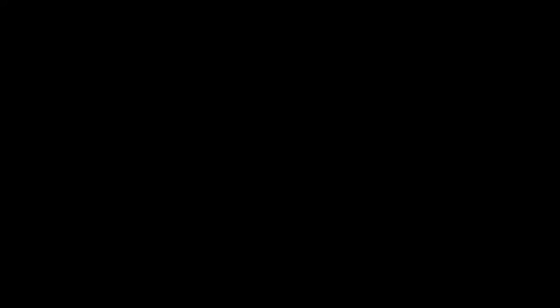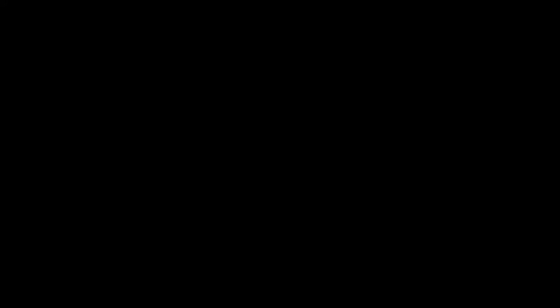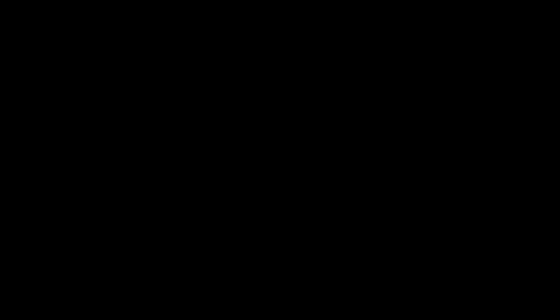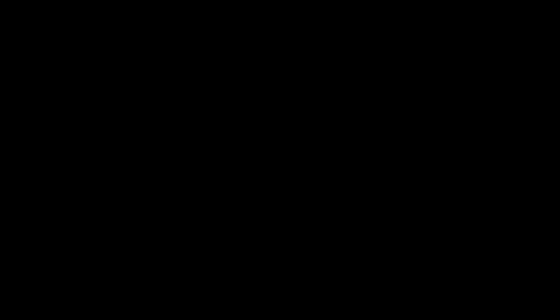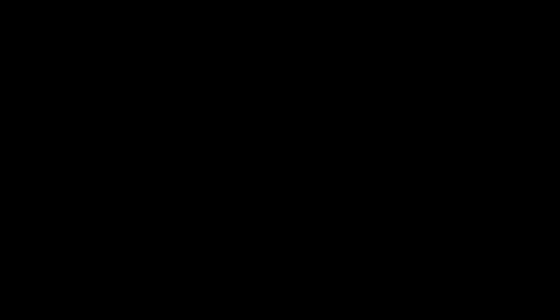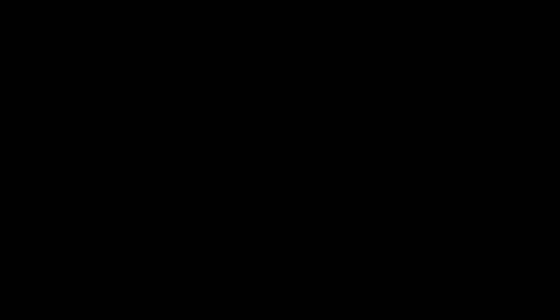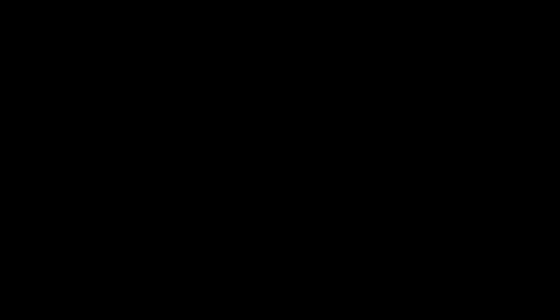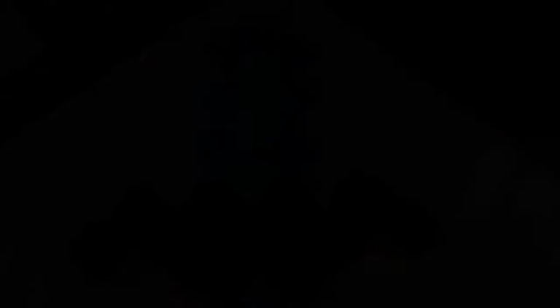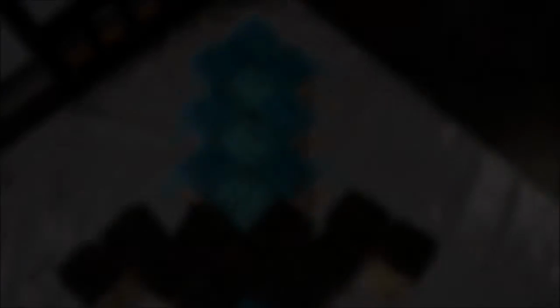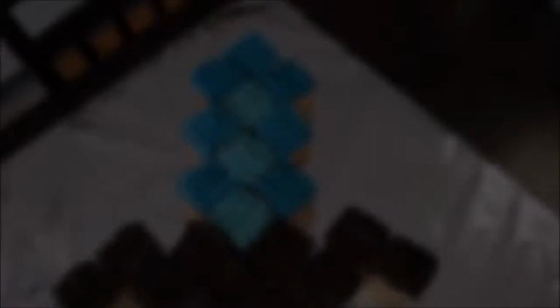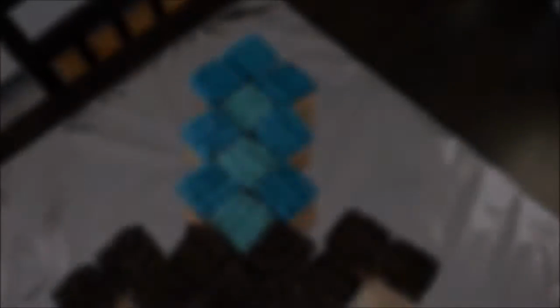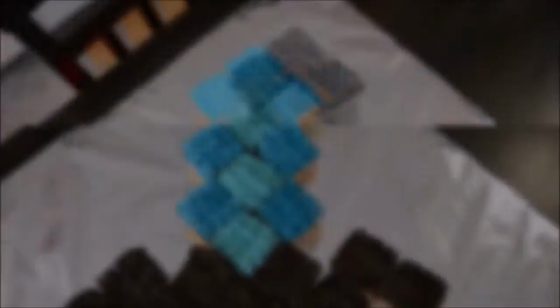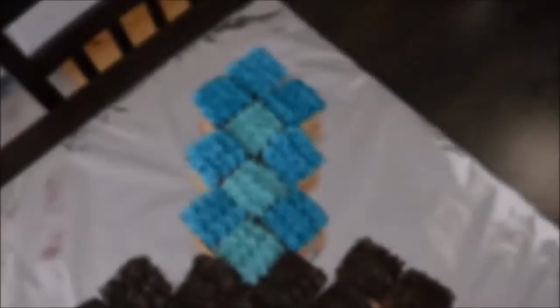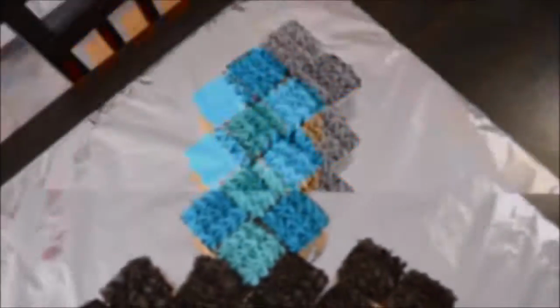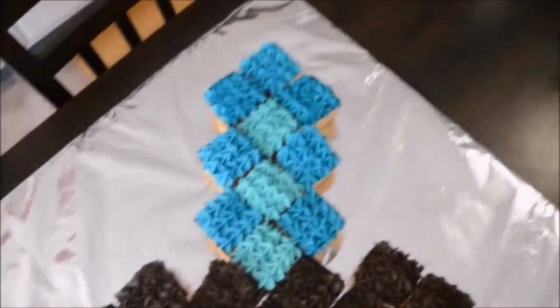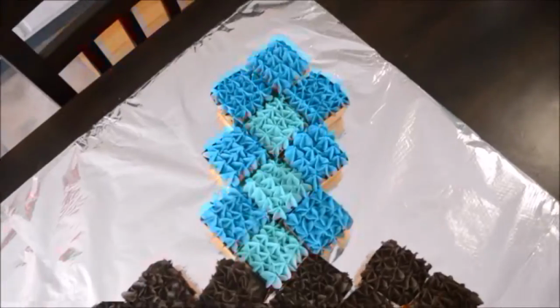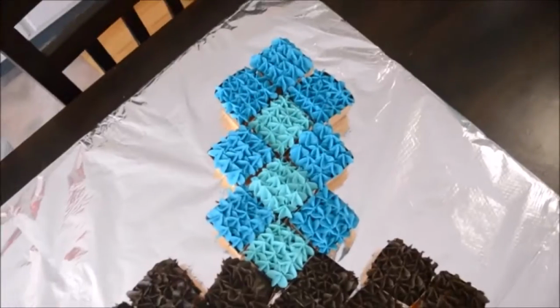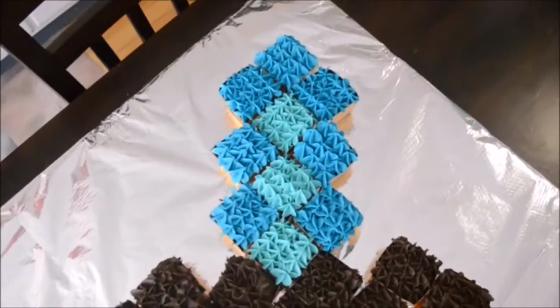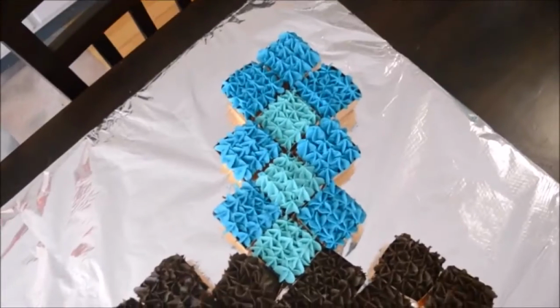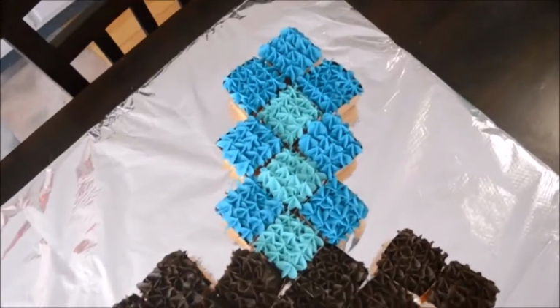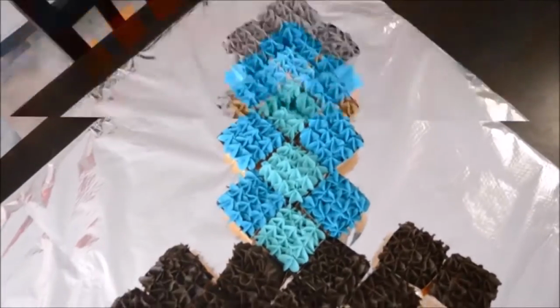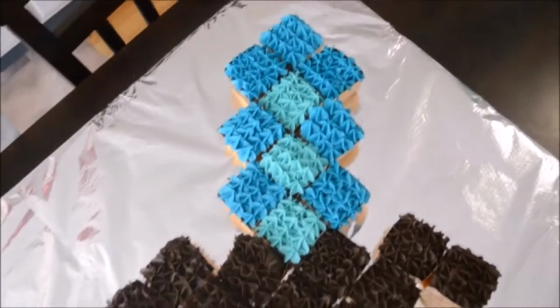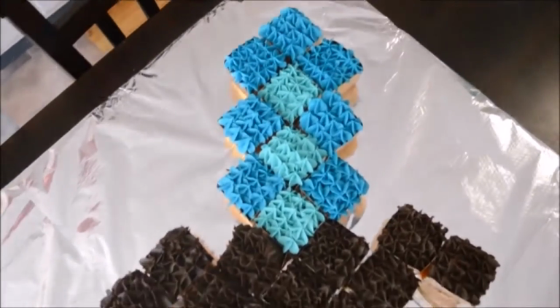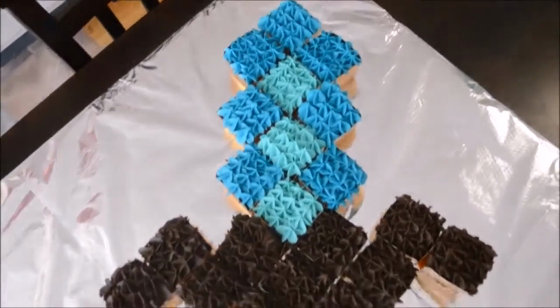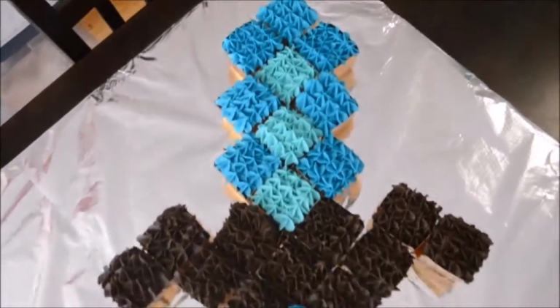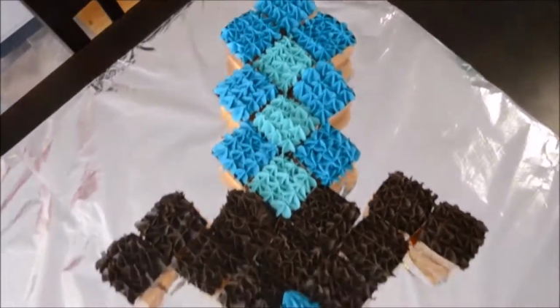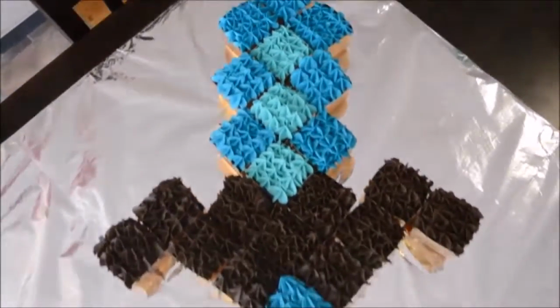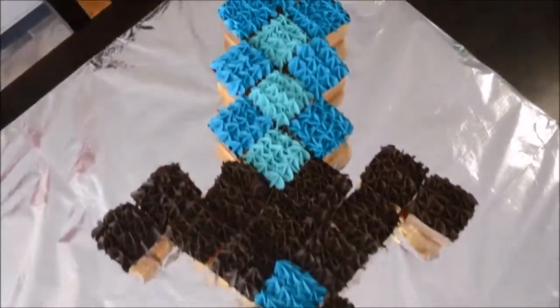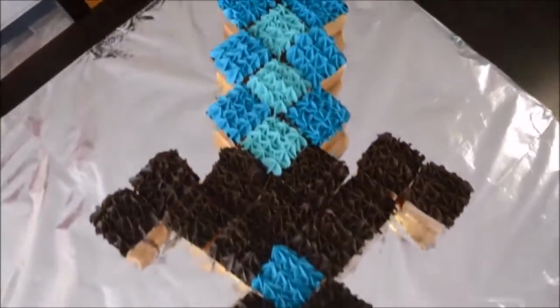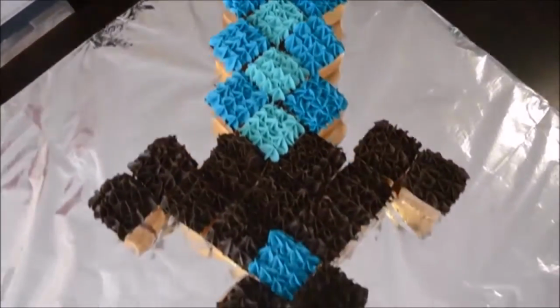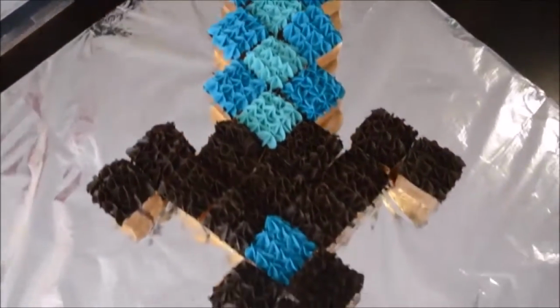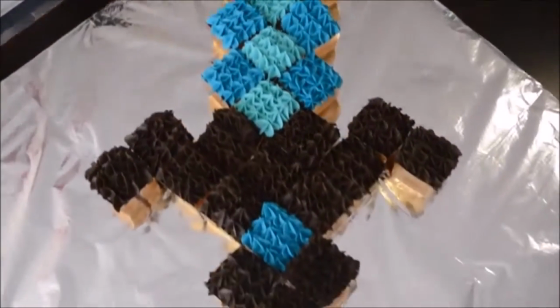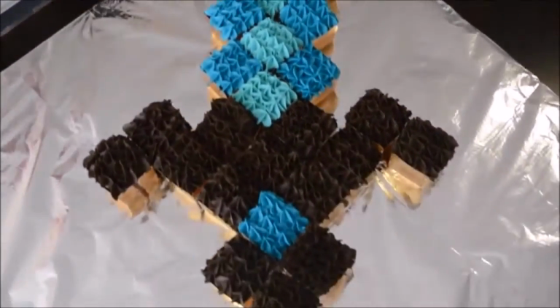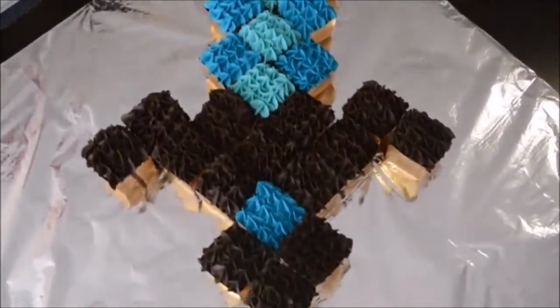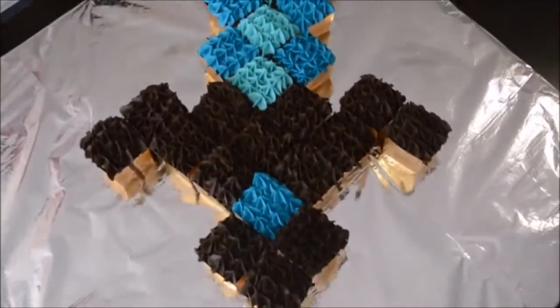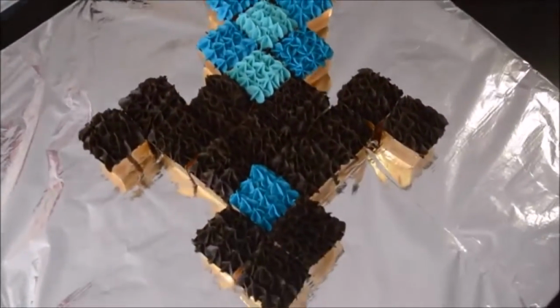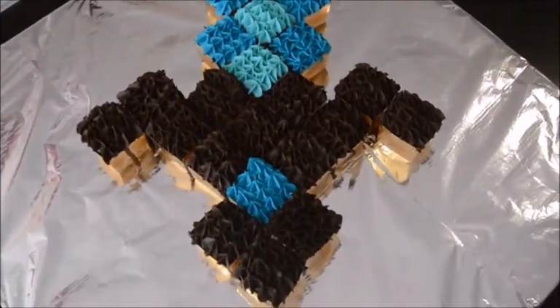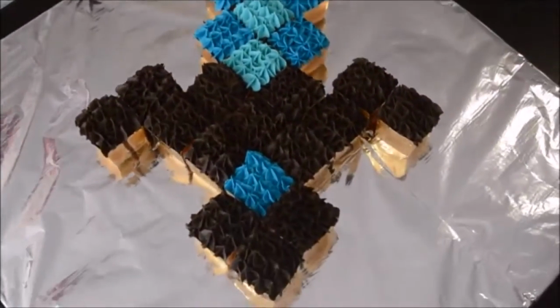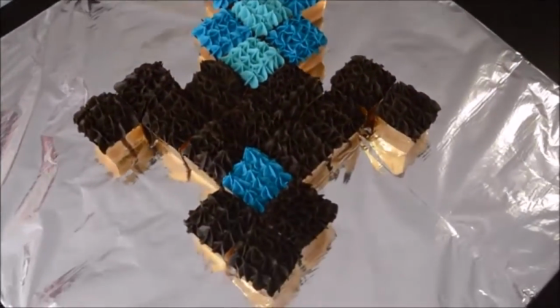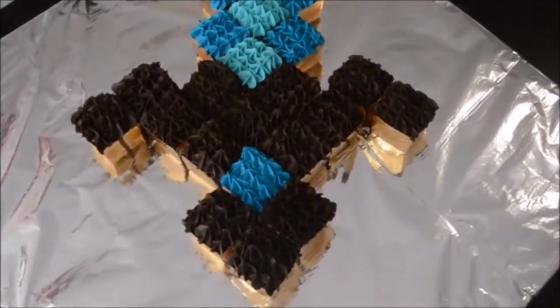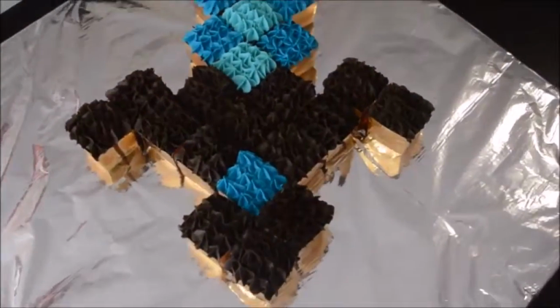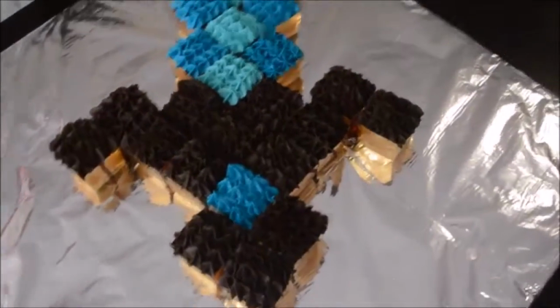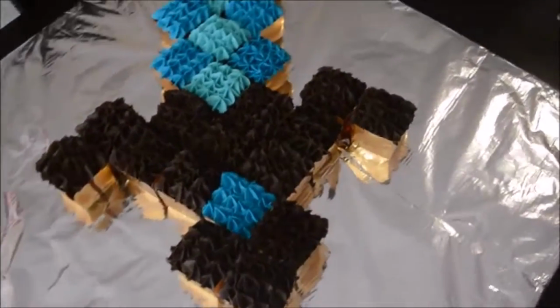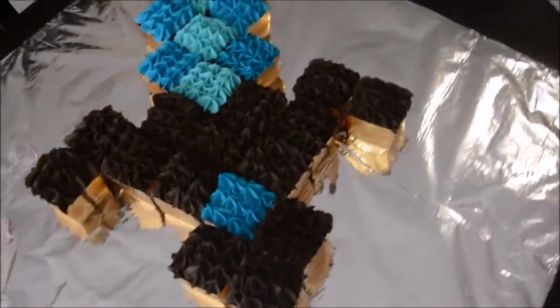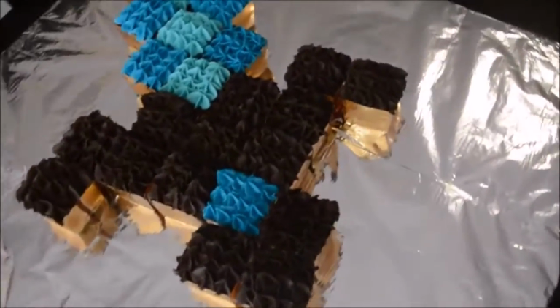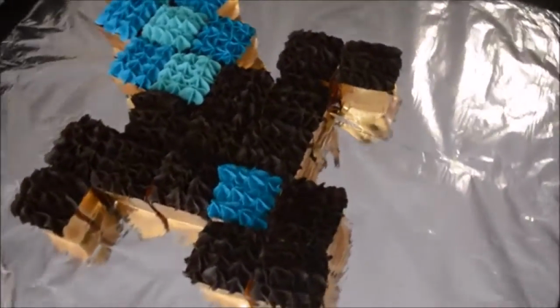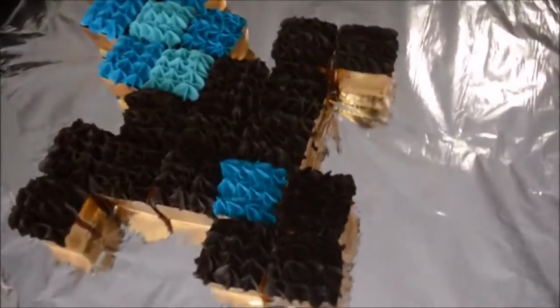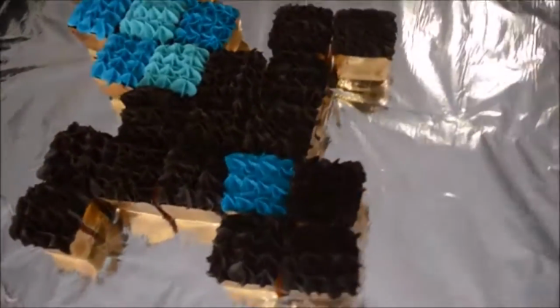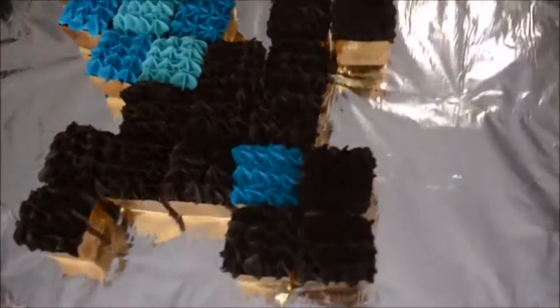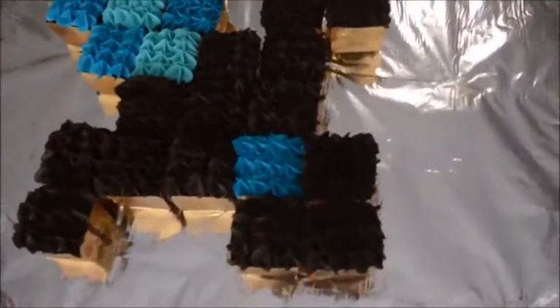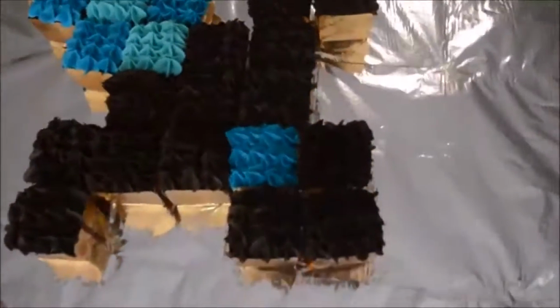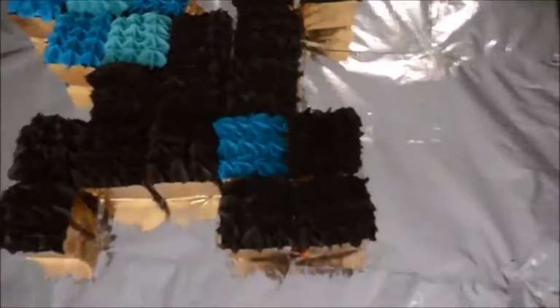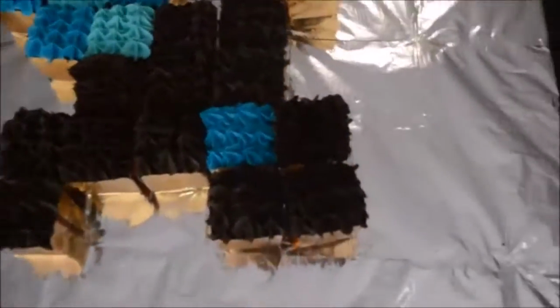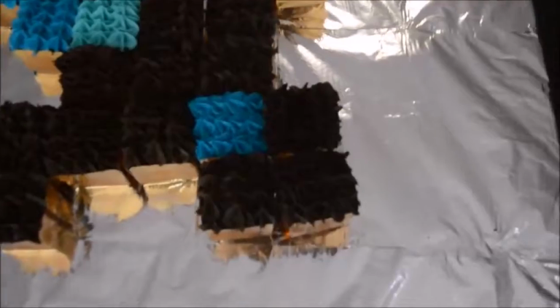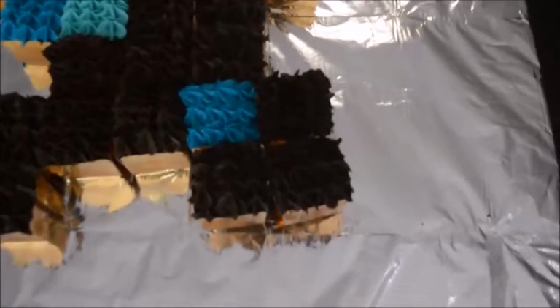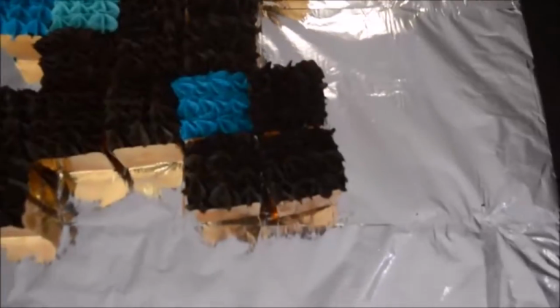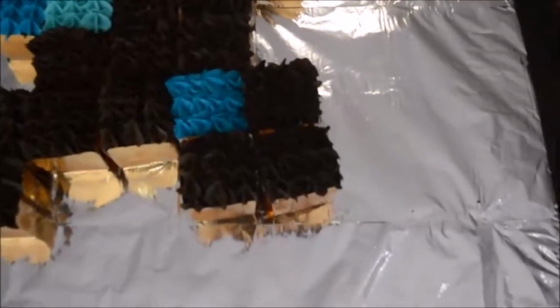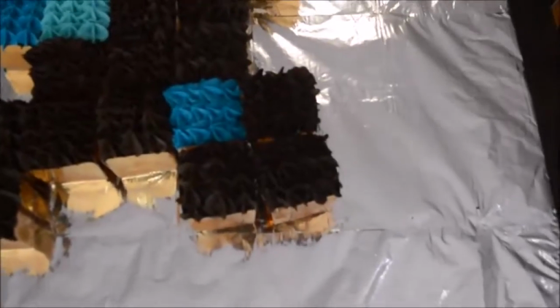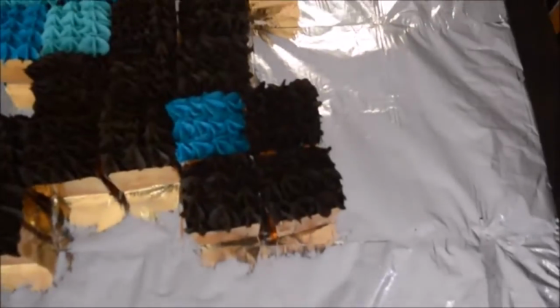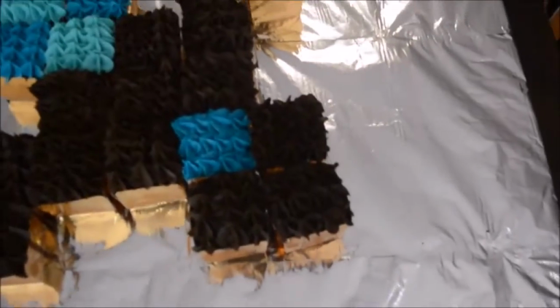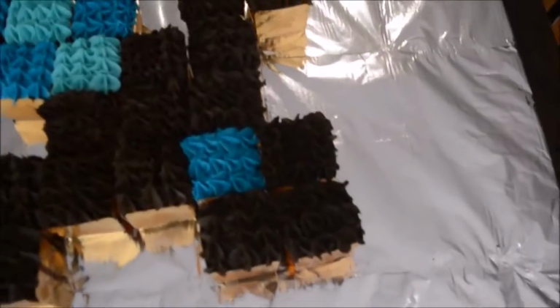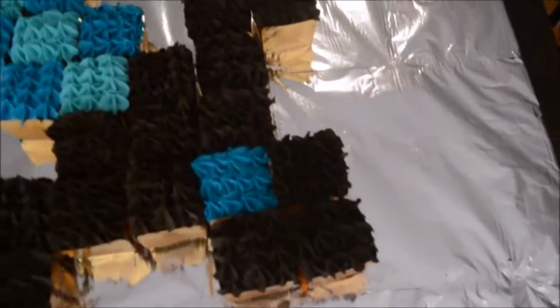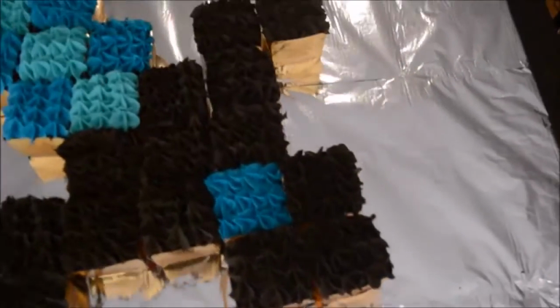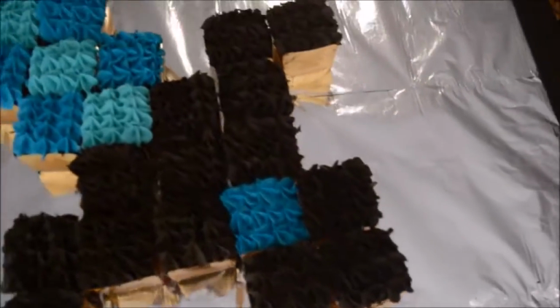Hey guys, welcome back to my channel! Today I'm going to be showing you how I made this diamond sword from Minecraft, so let's get started.